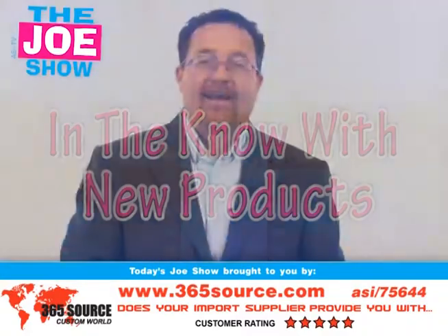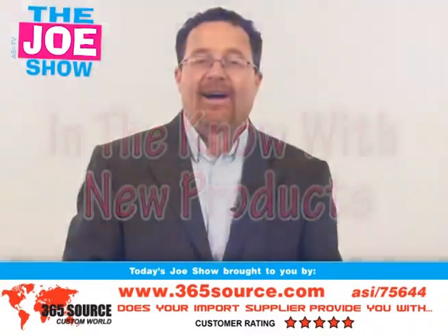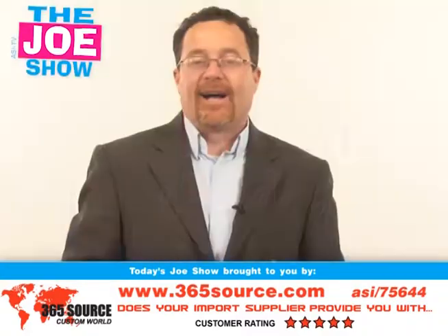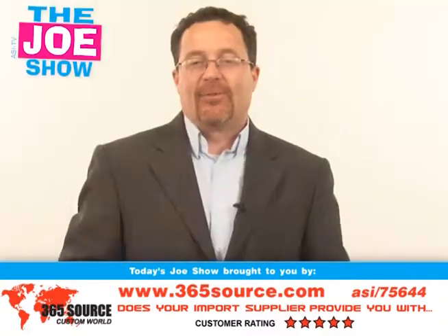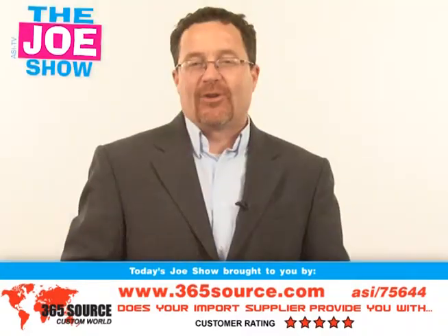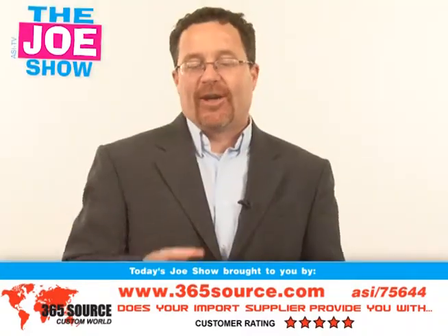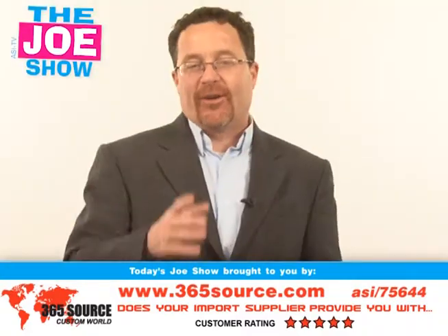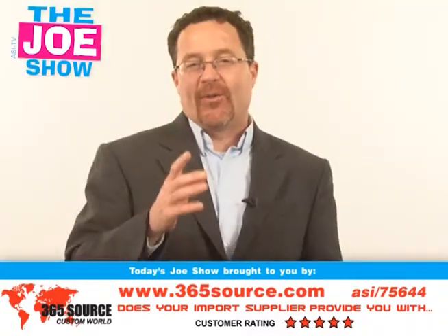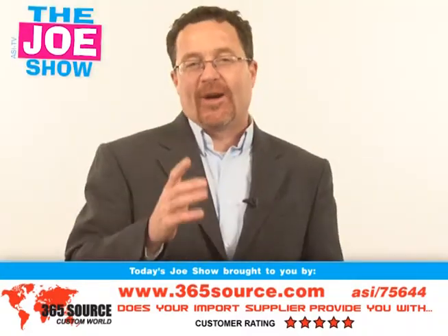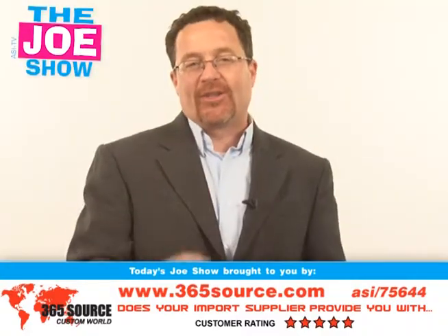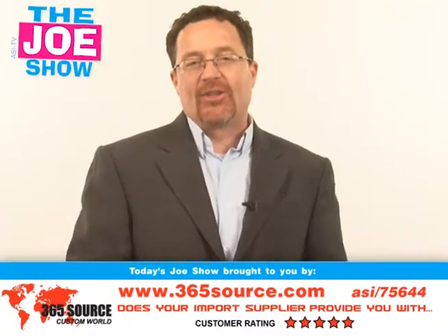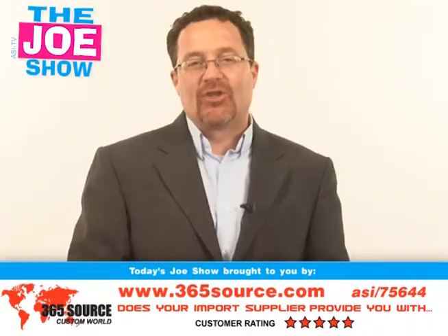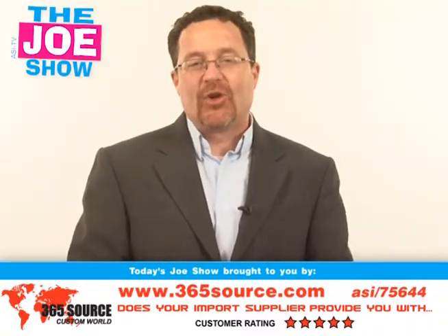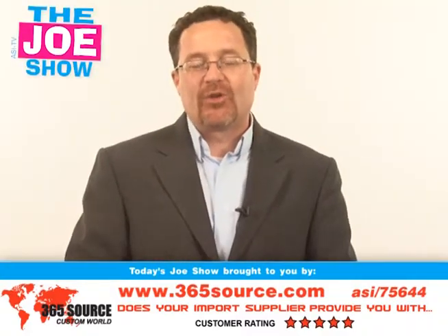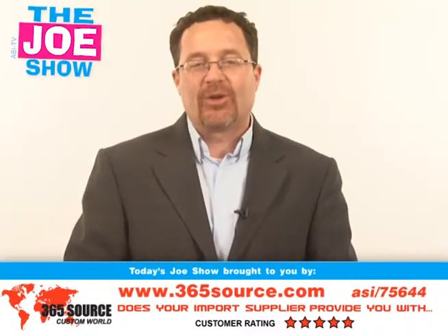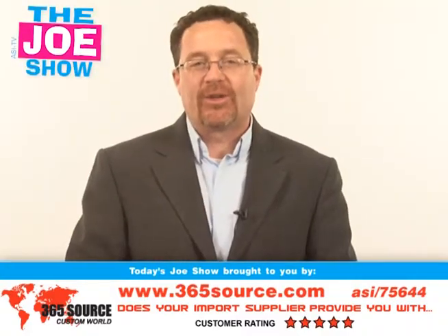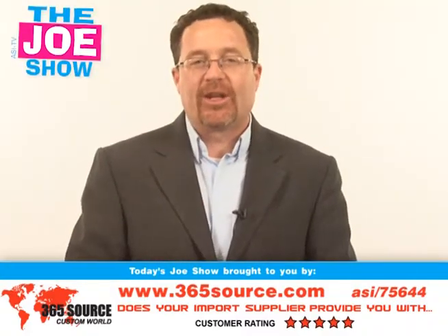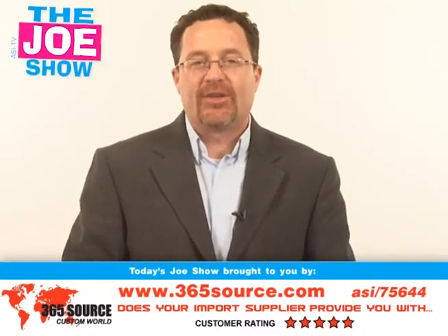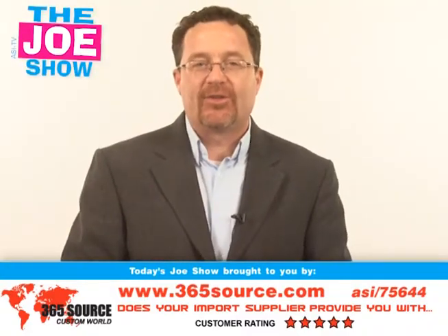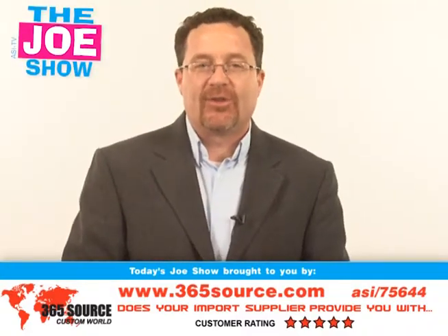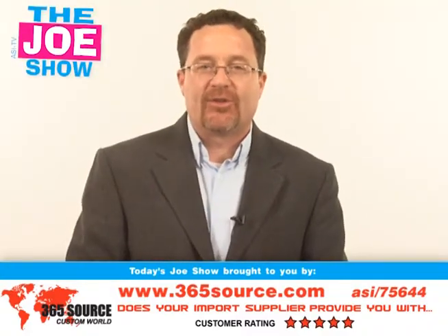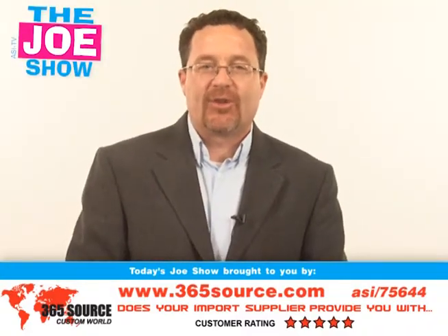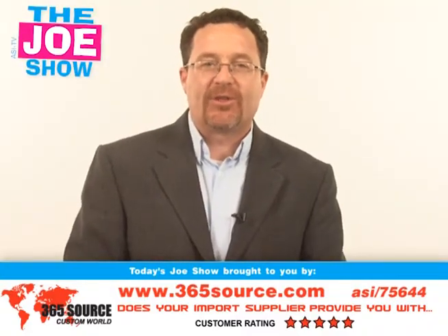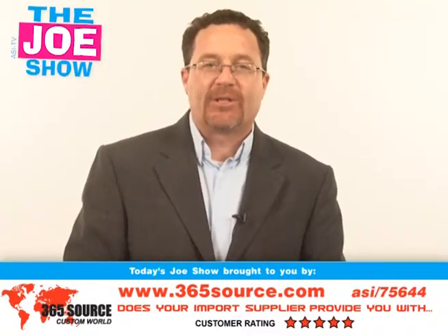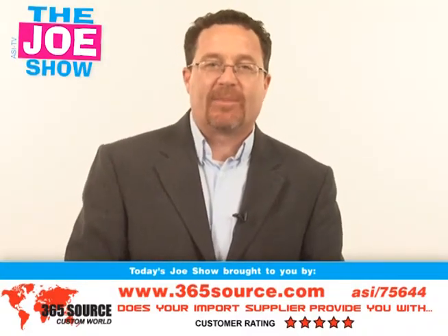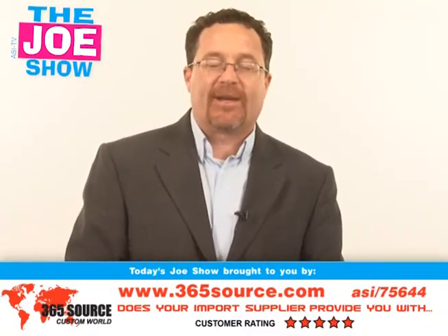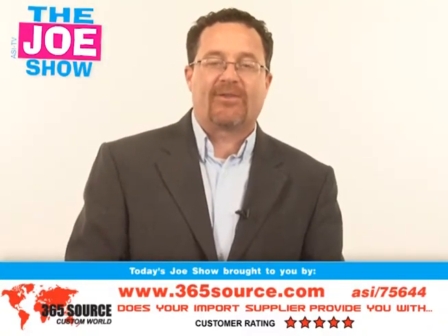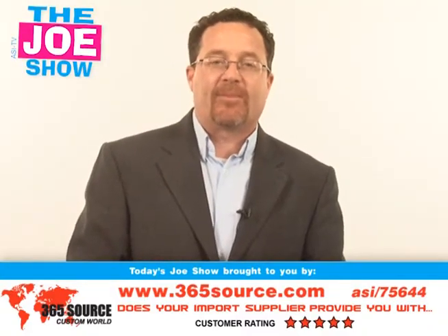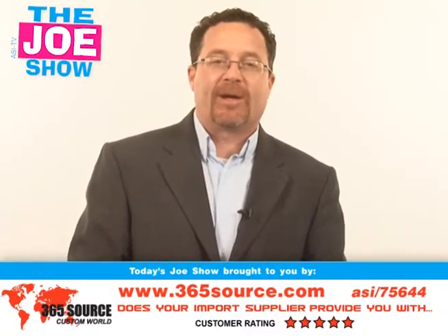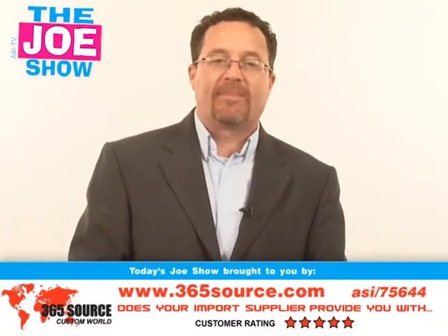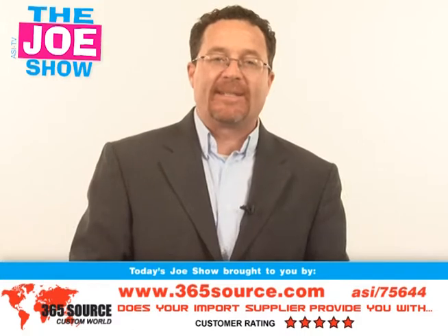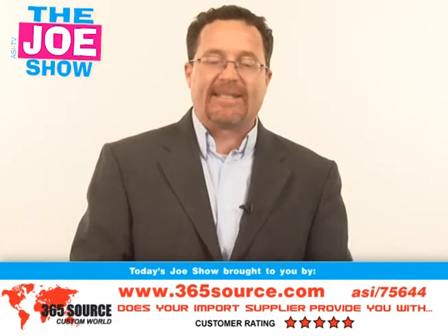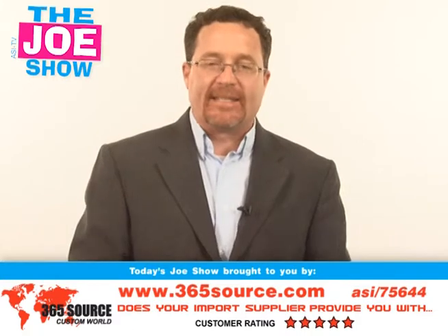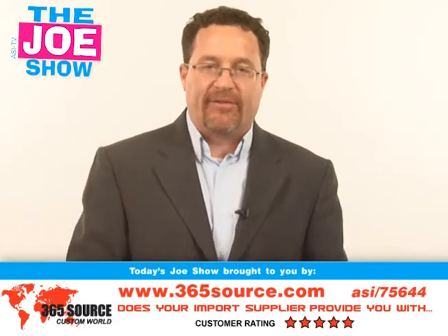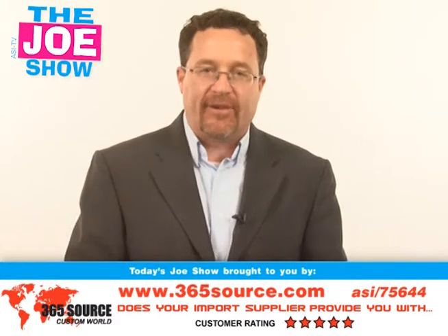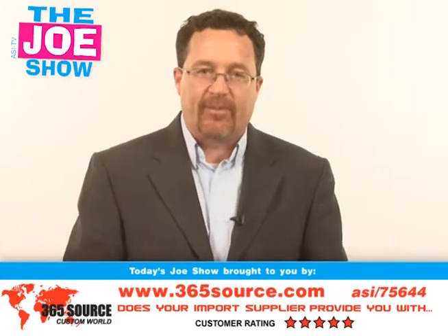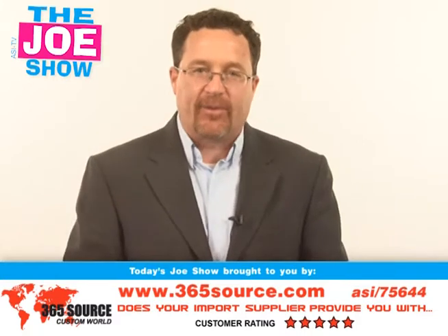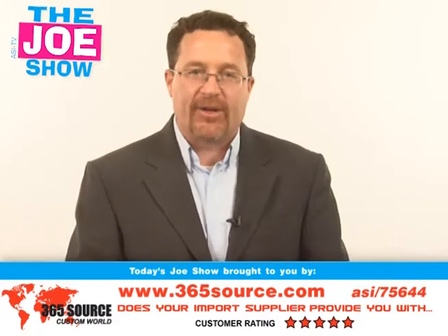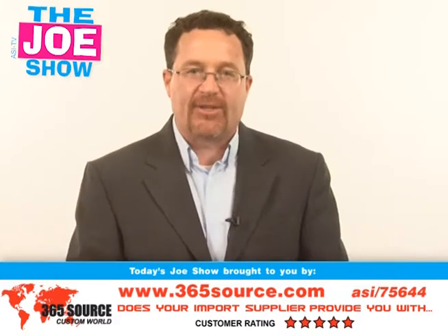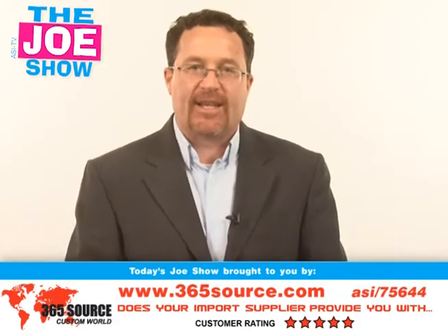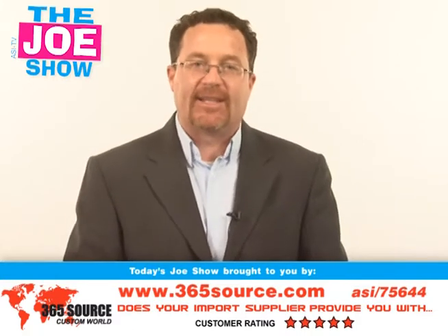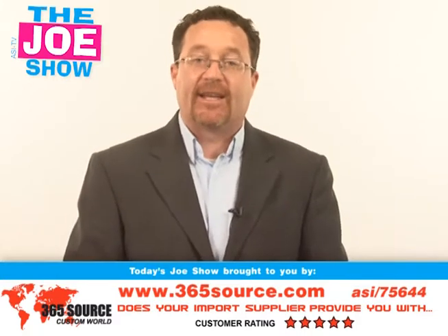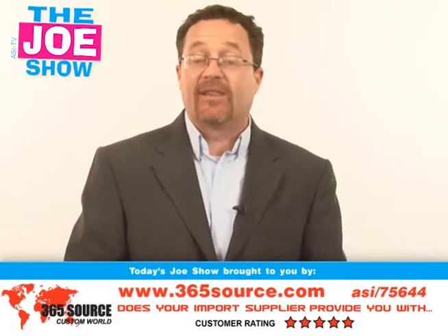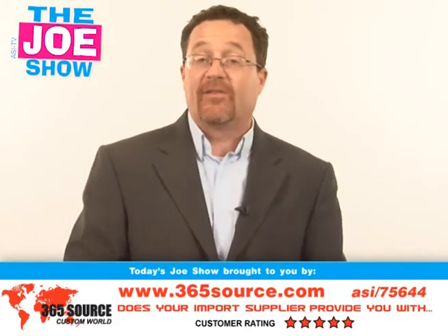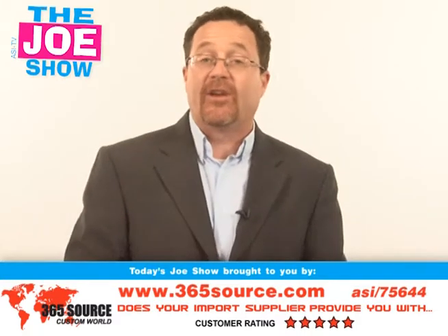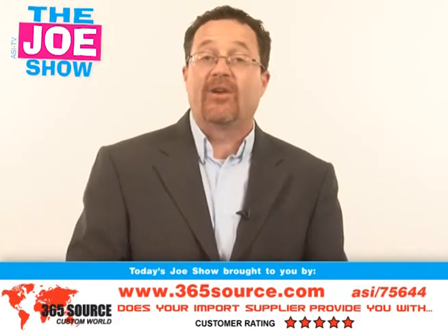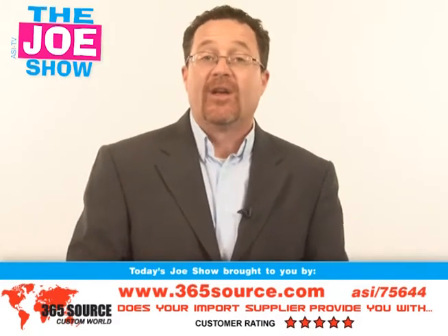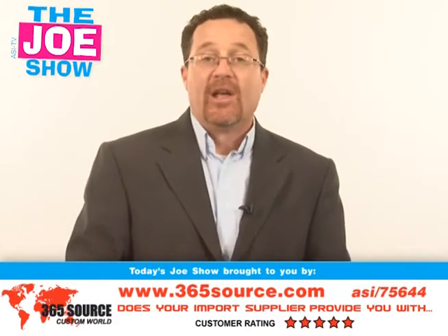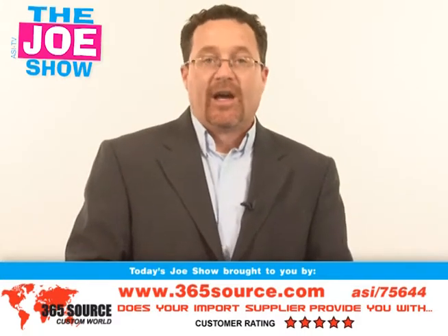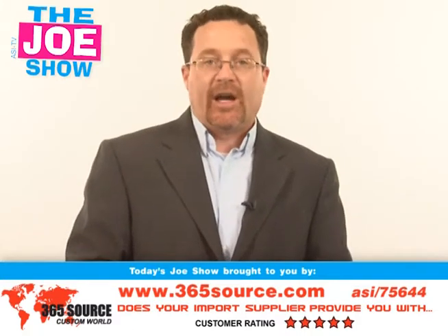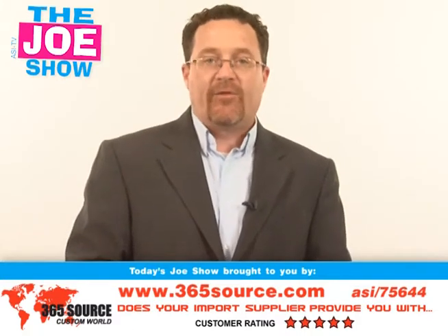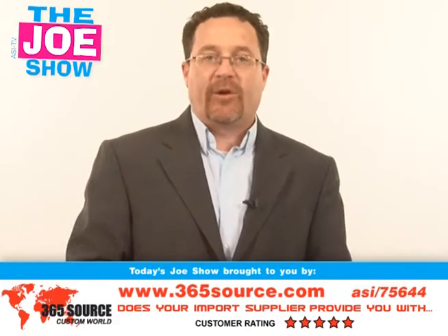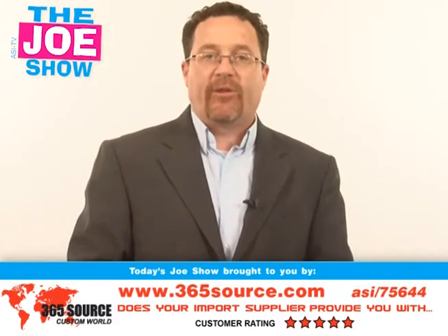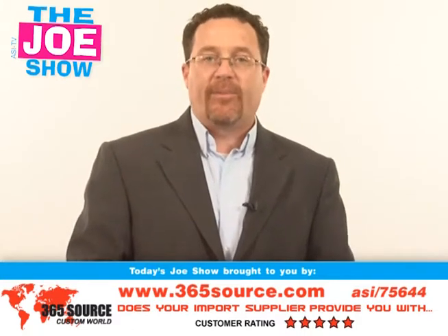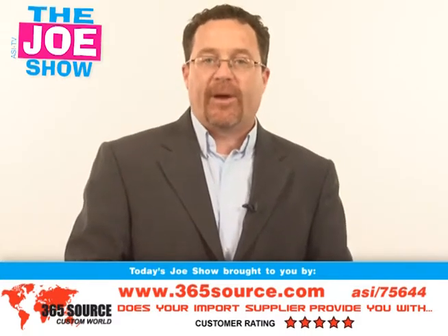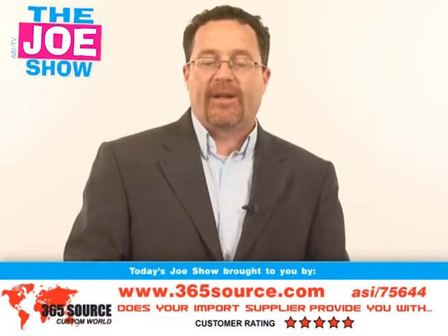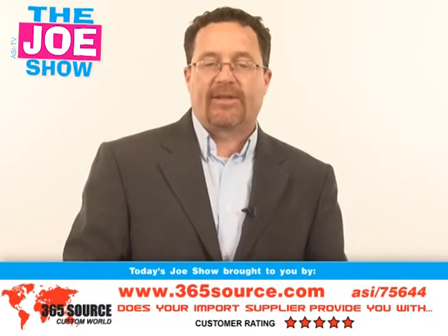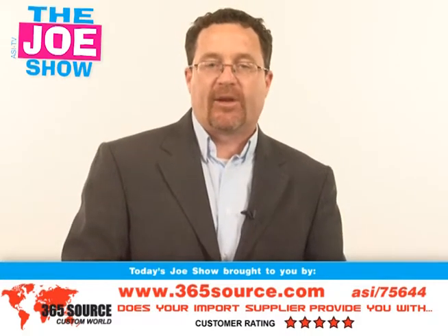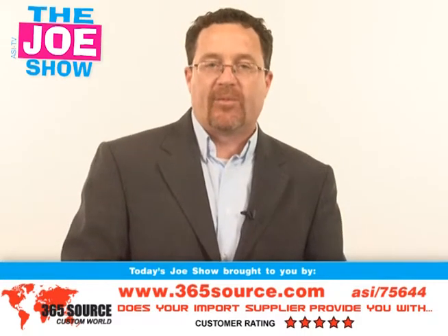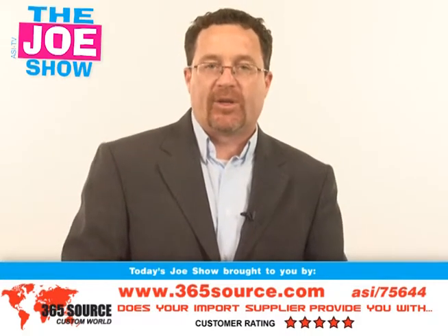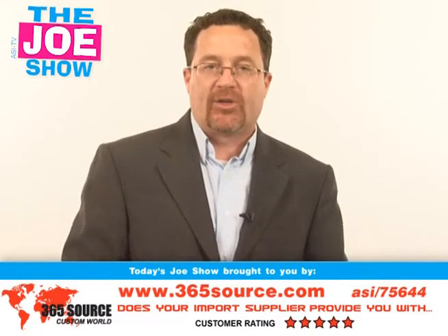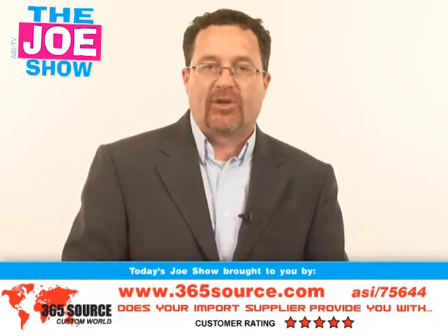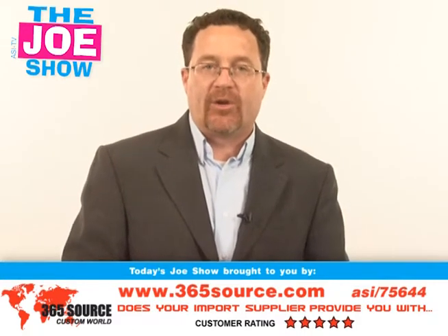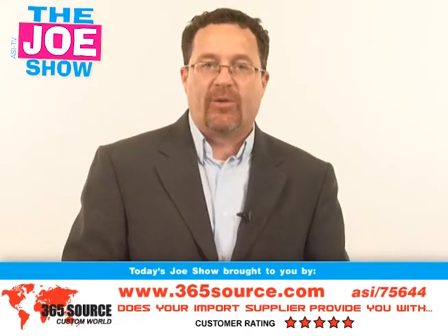Hi, I'm Joe Hale. You're watching the Joe Show. Today's Joe Show is sponsored by Pacific Bridge, and at the end of the video I have one of their products that I want to show you.